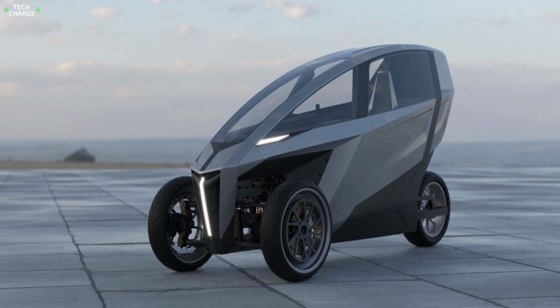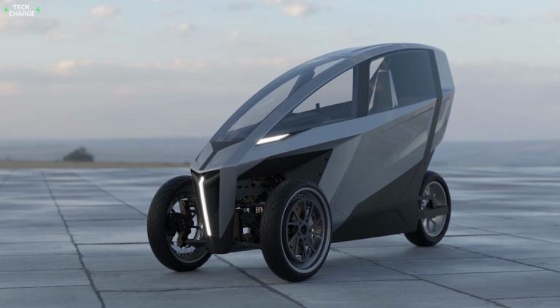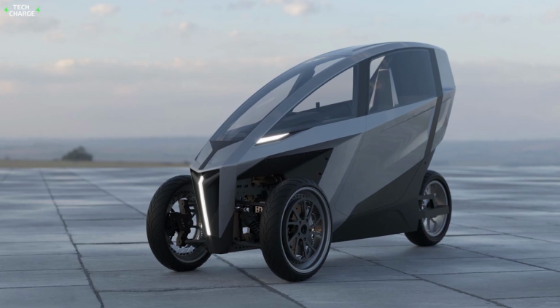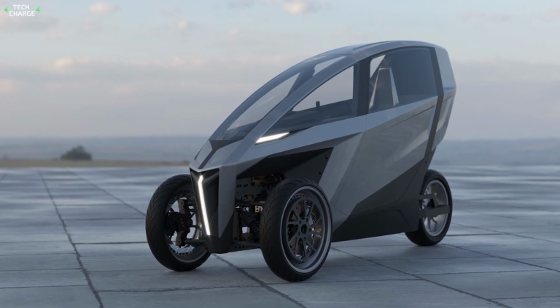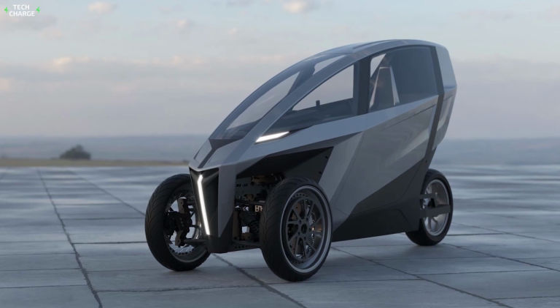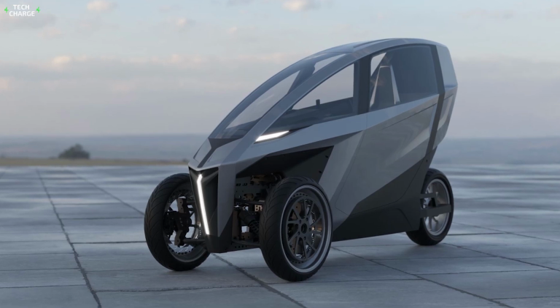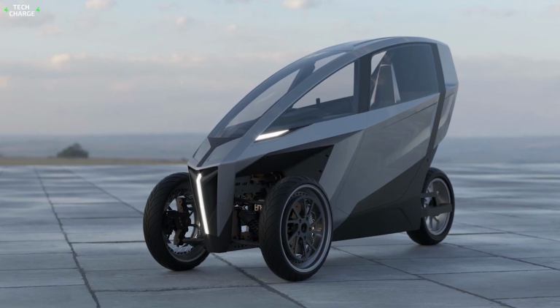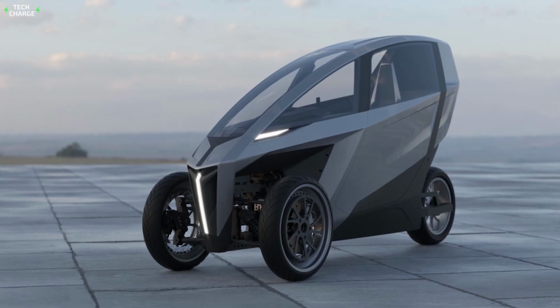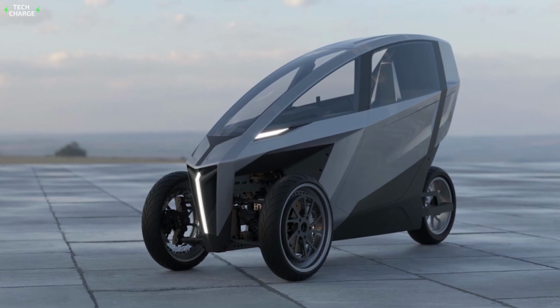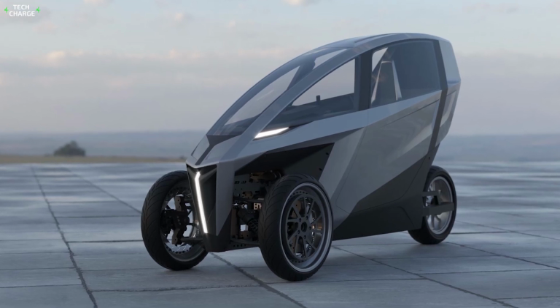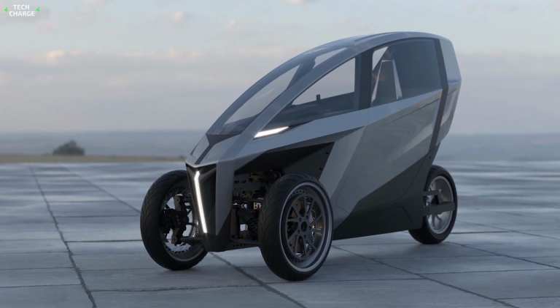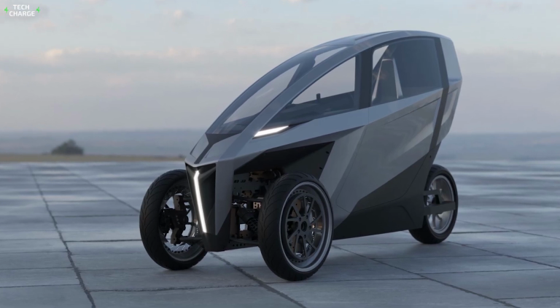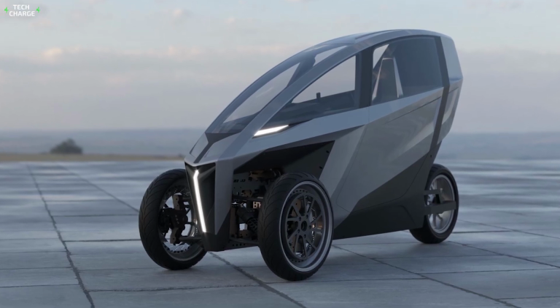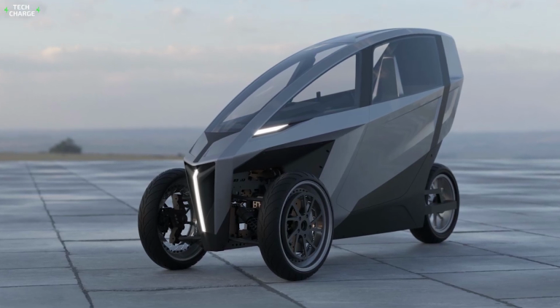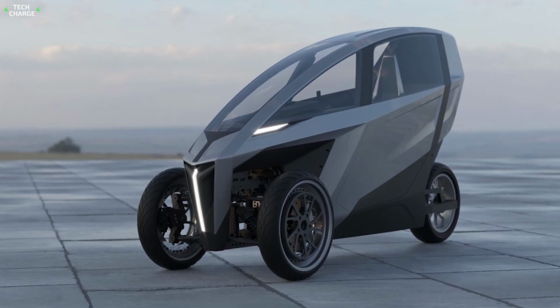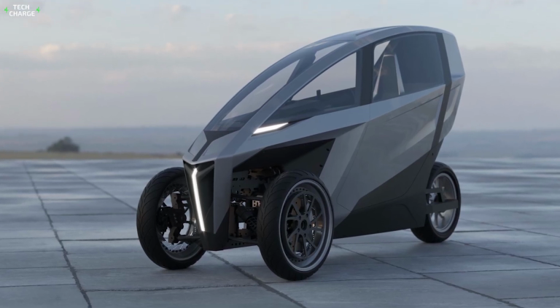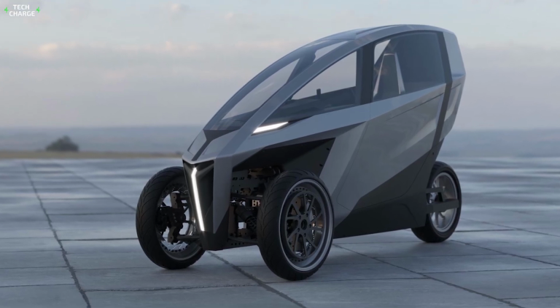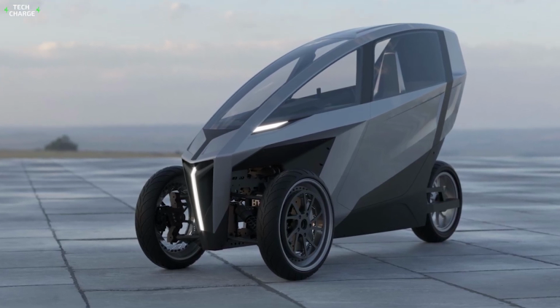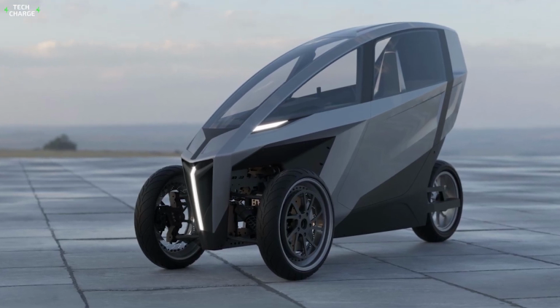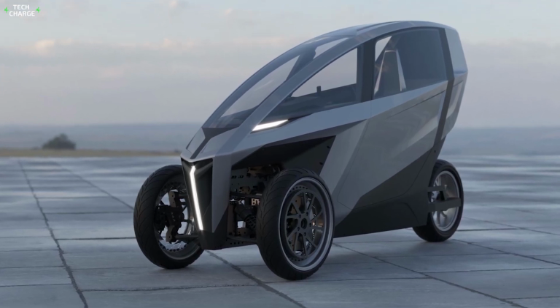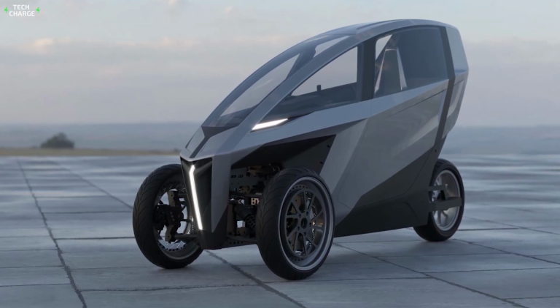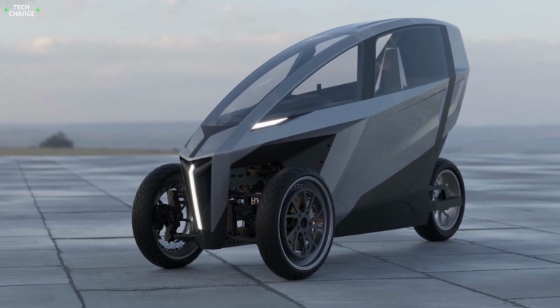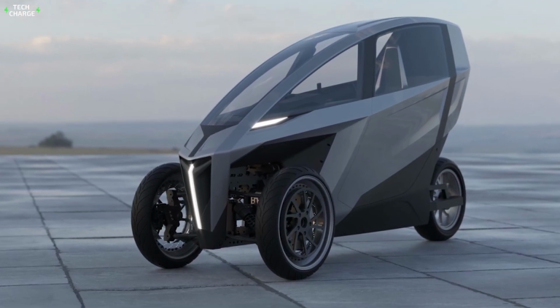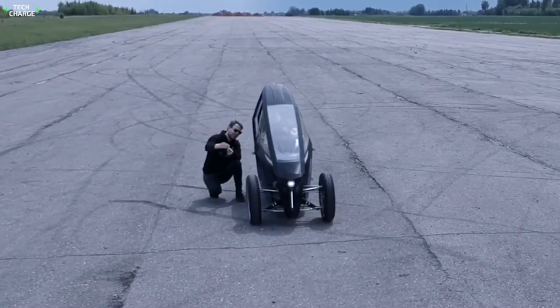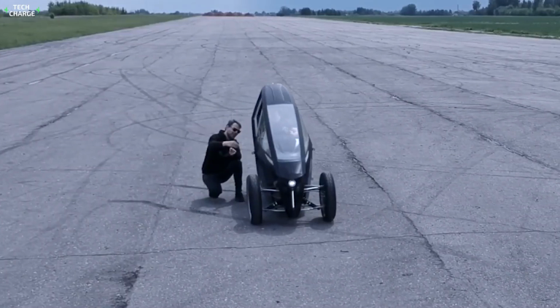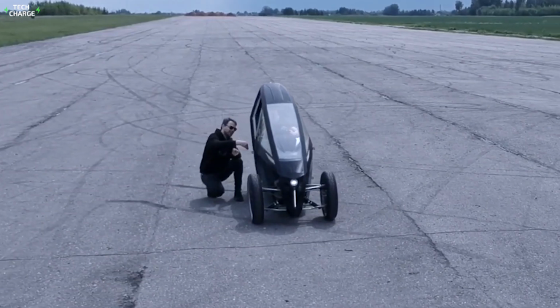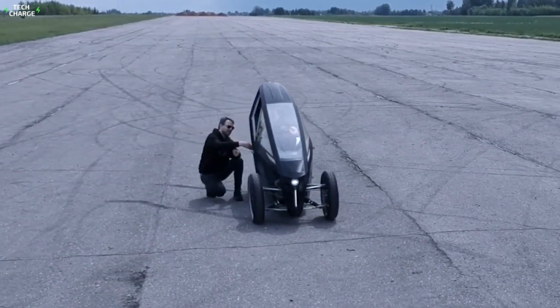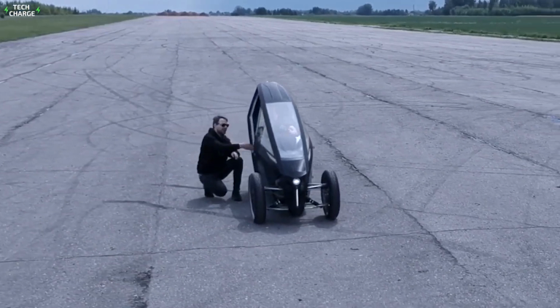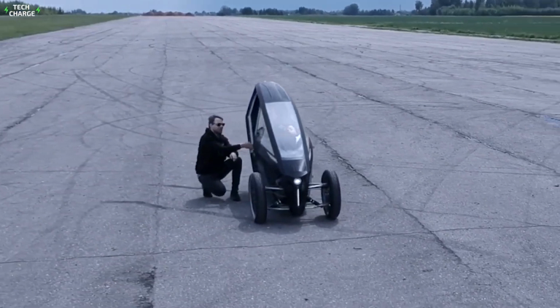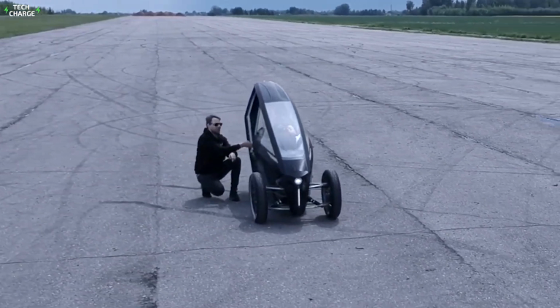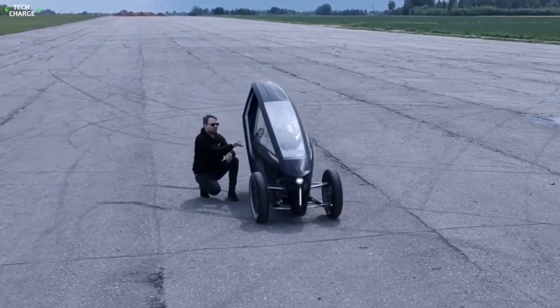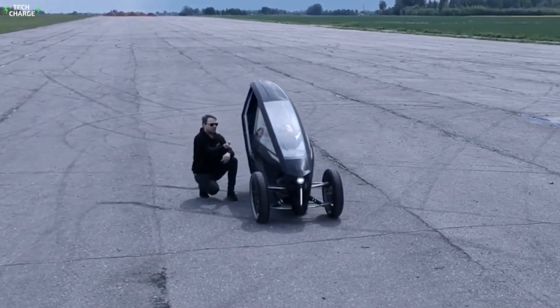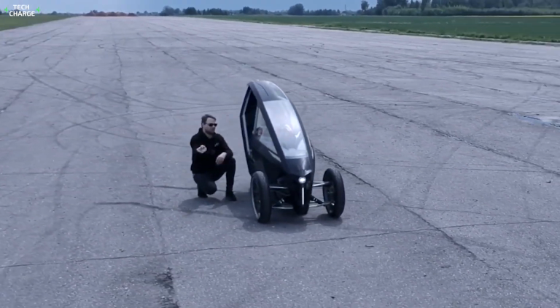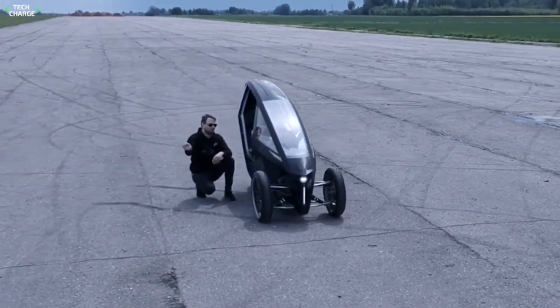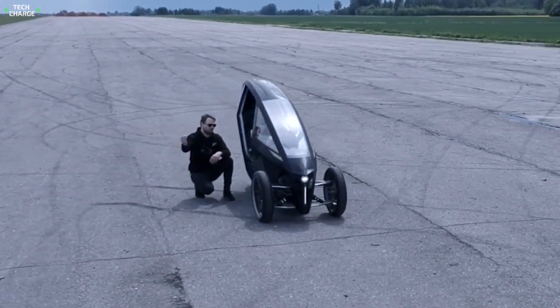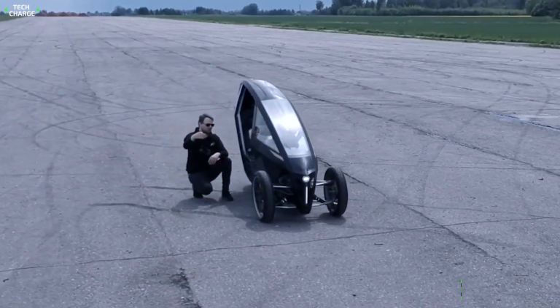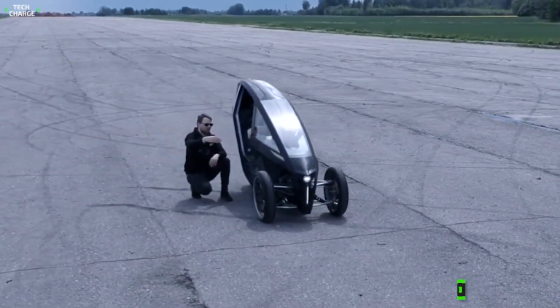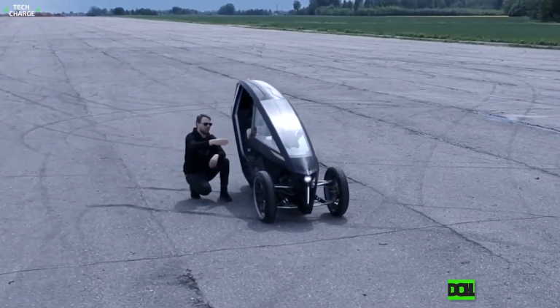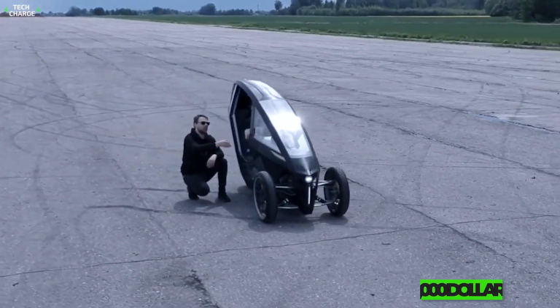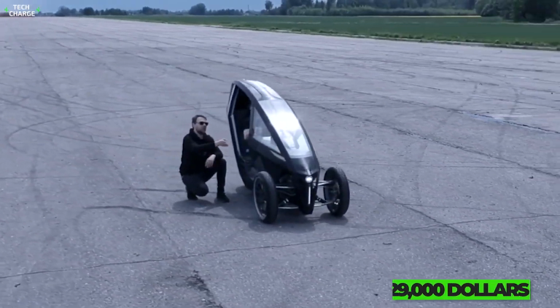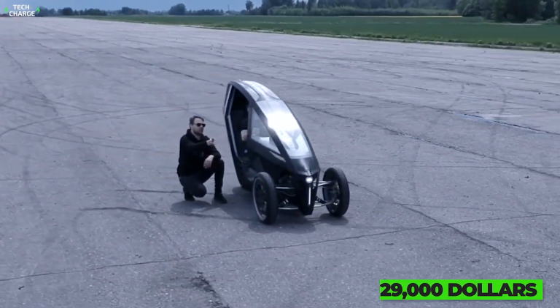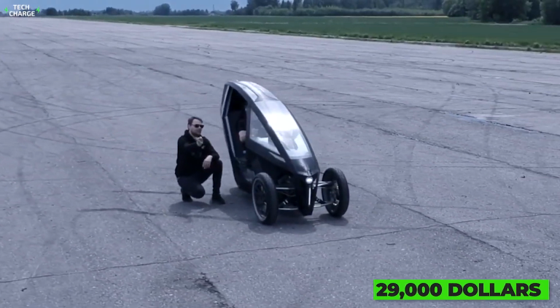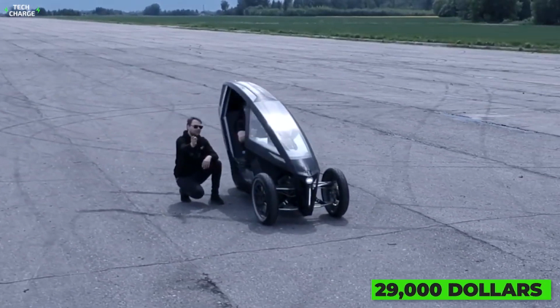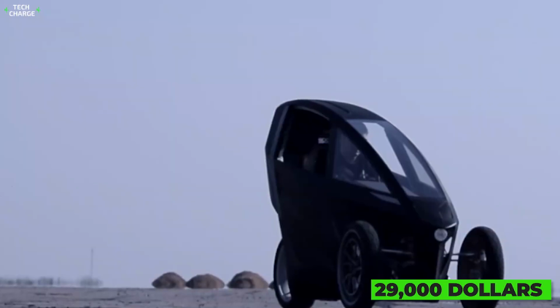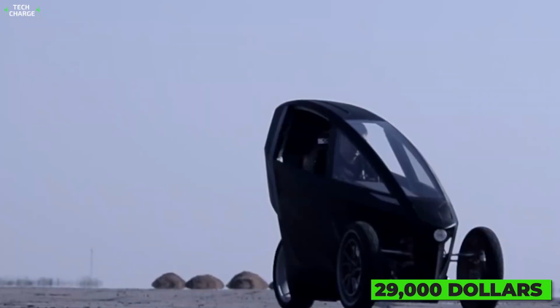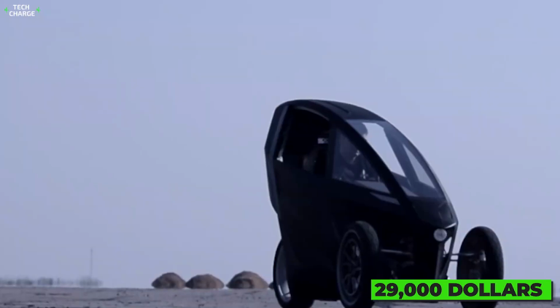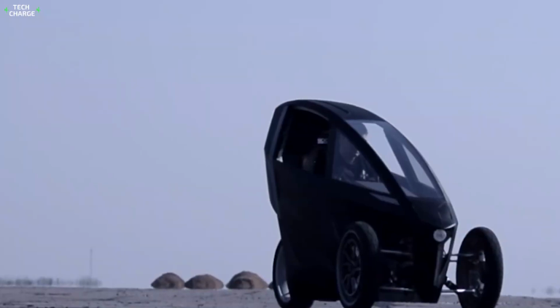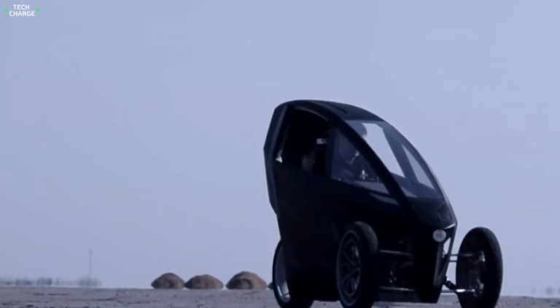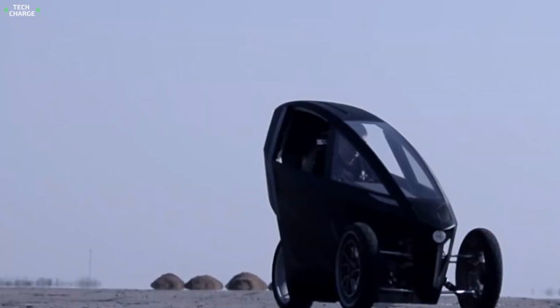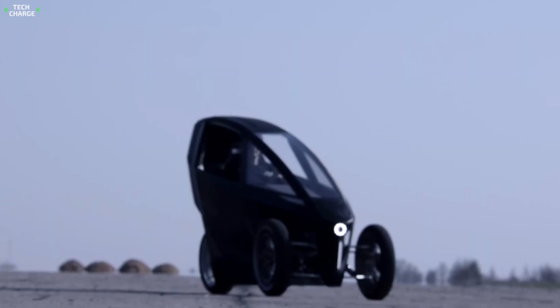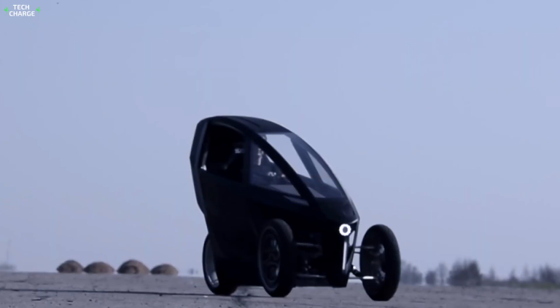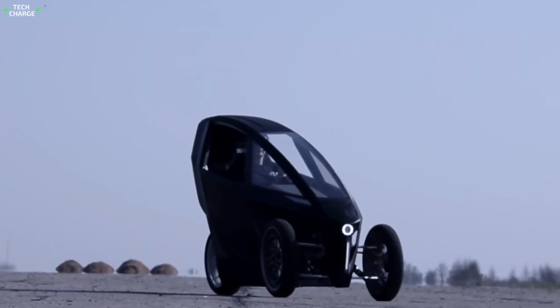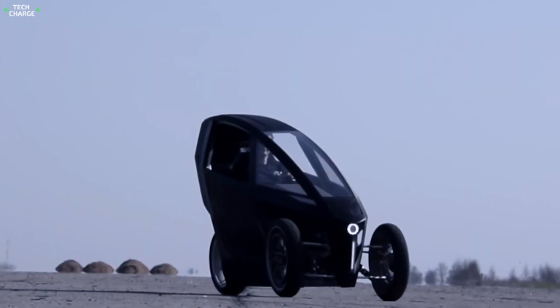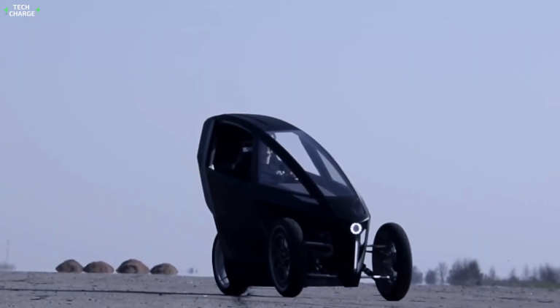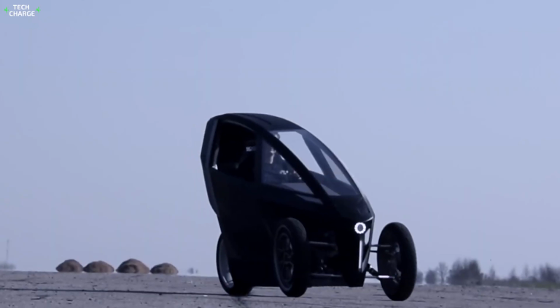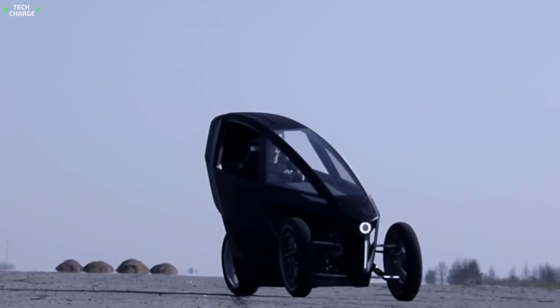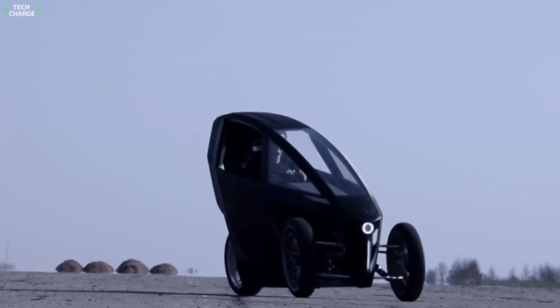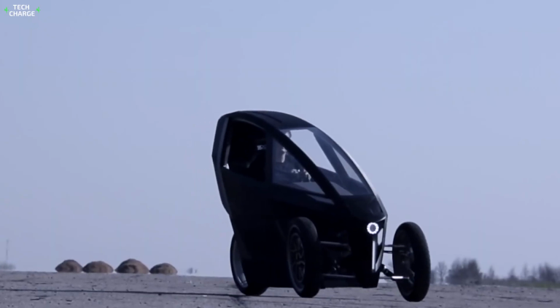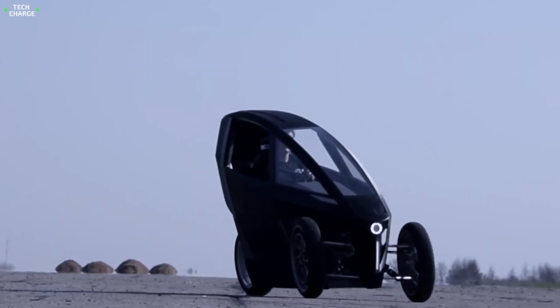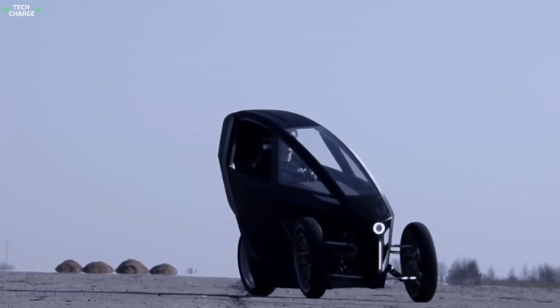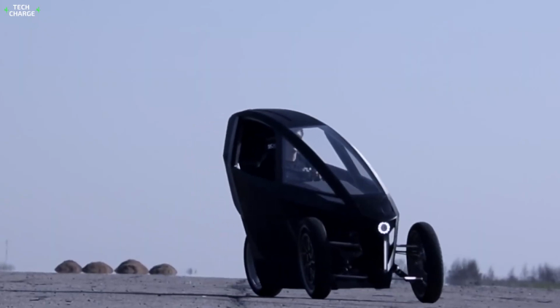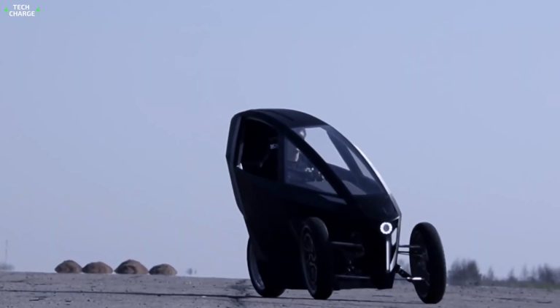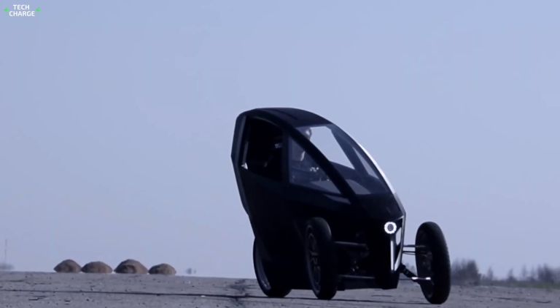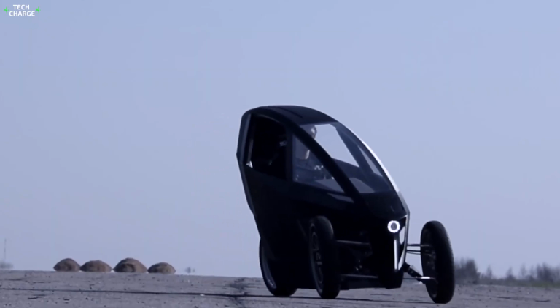However, all these amazing features come at a cost, so be prepared to pay $29,000 for this exciting three-wheeler.